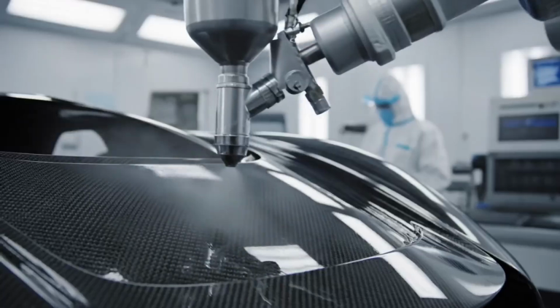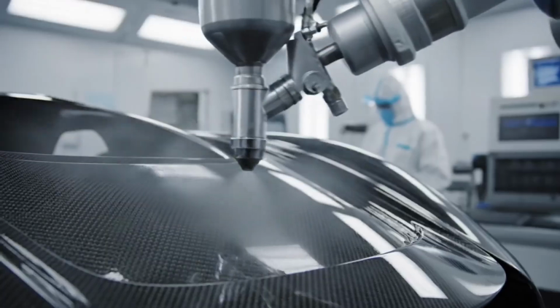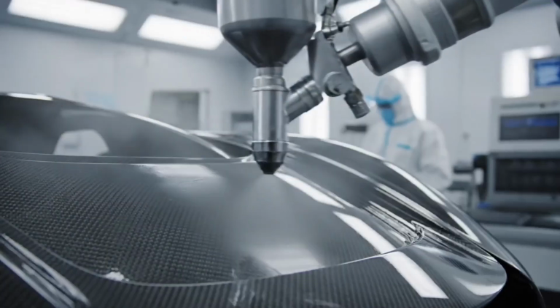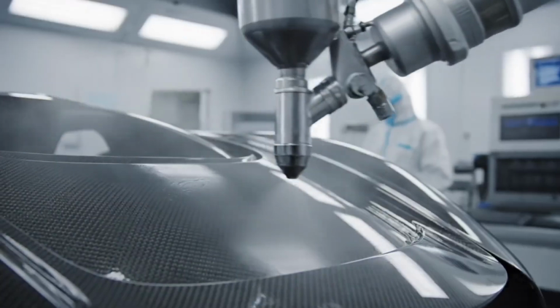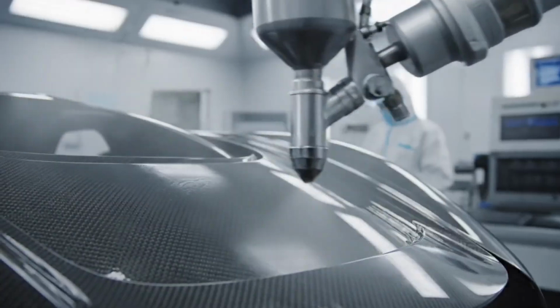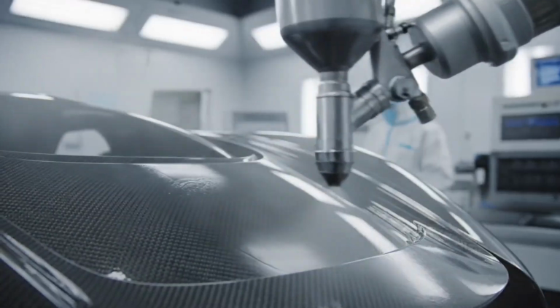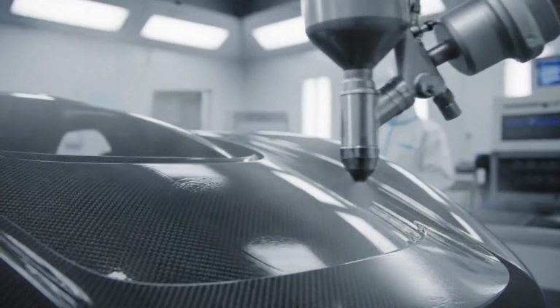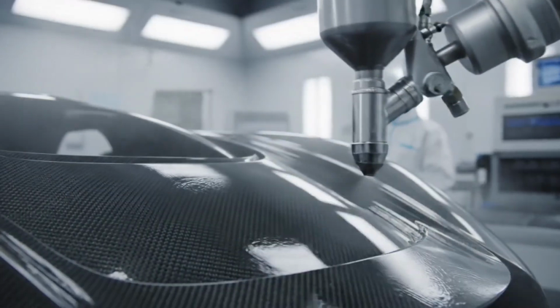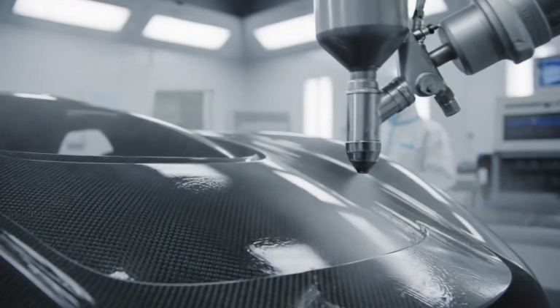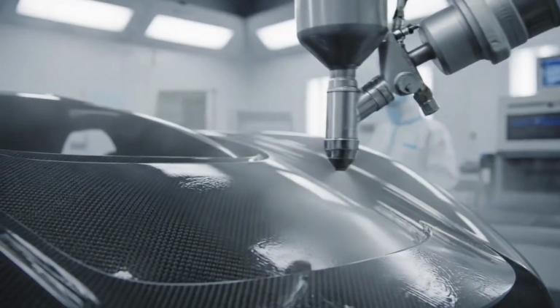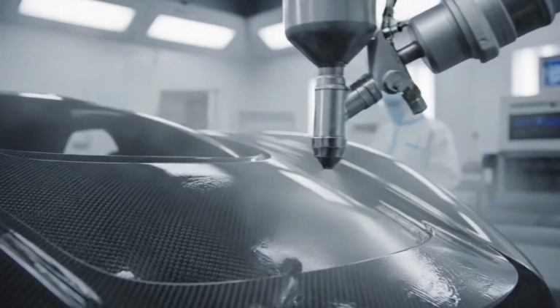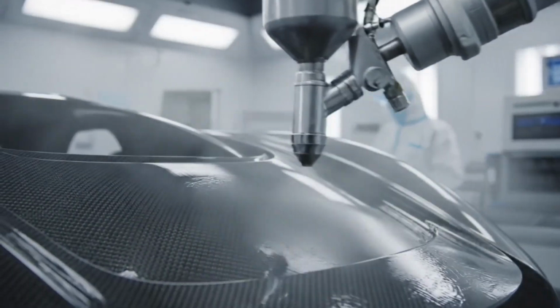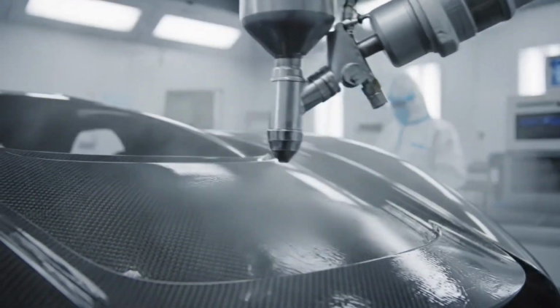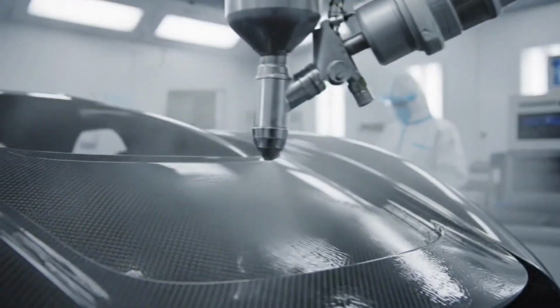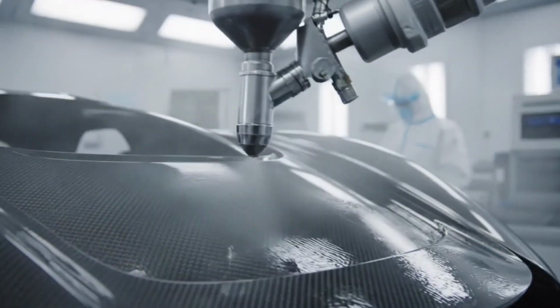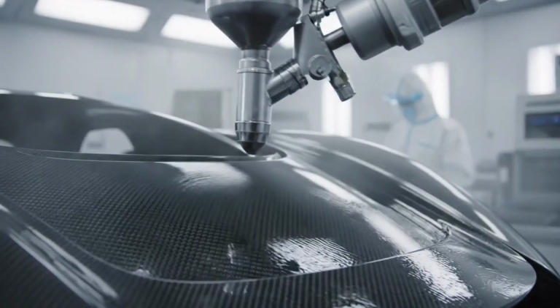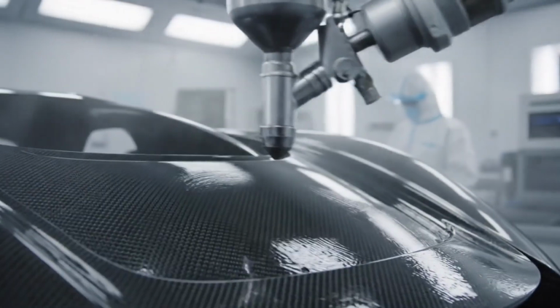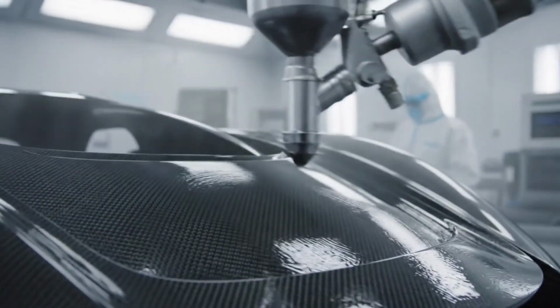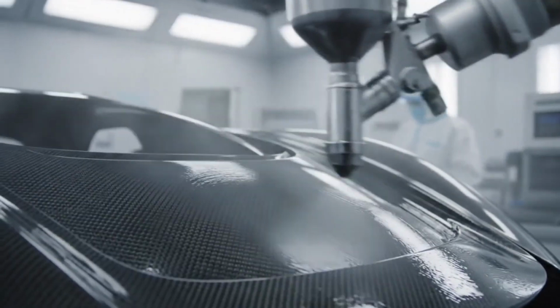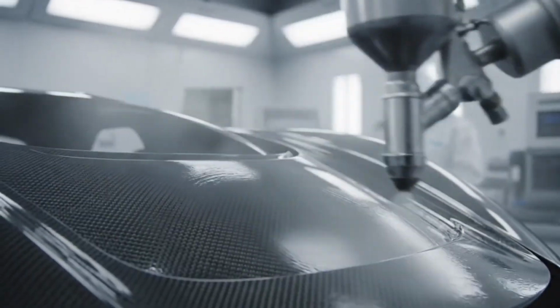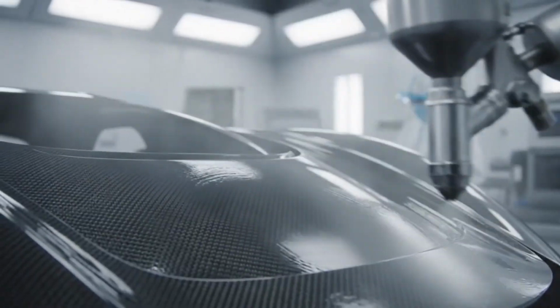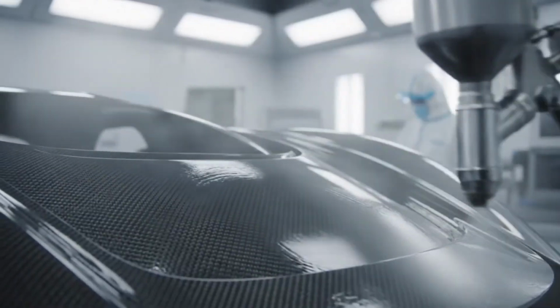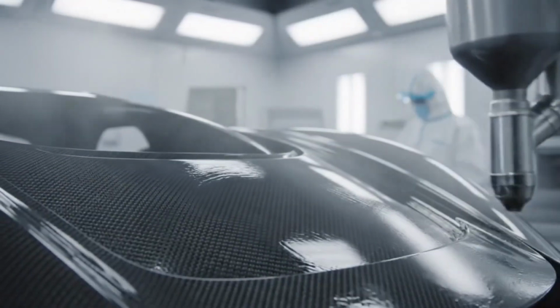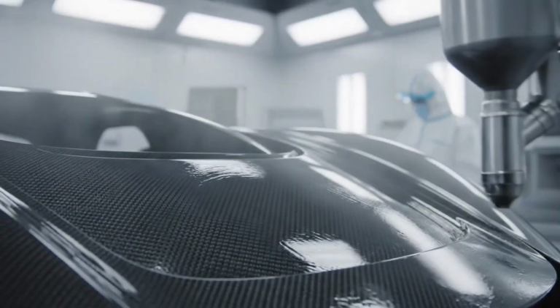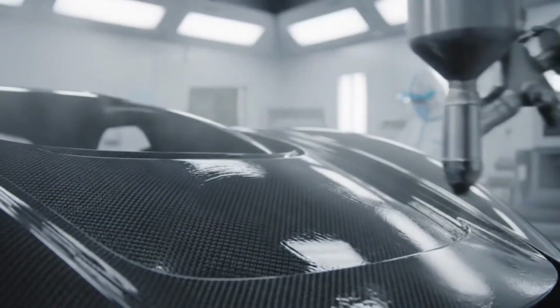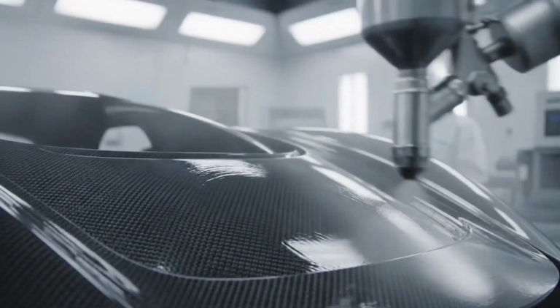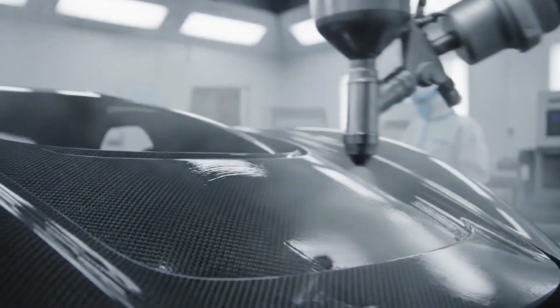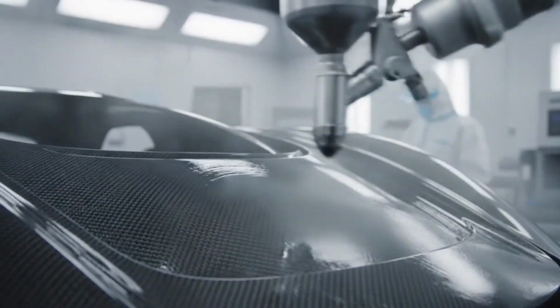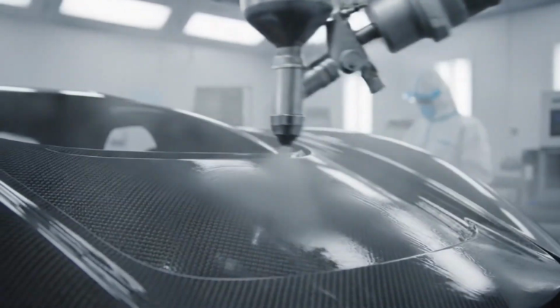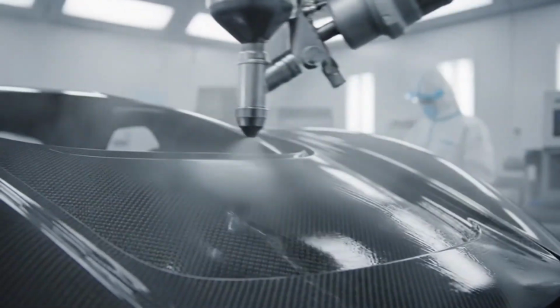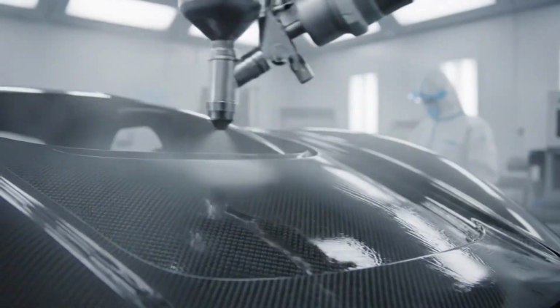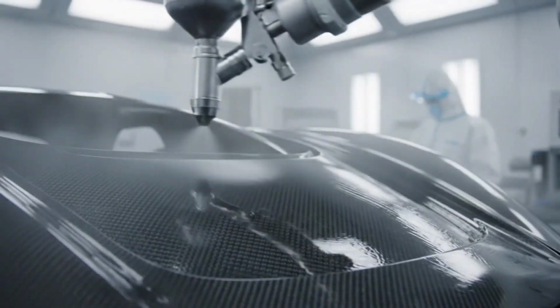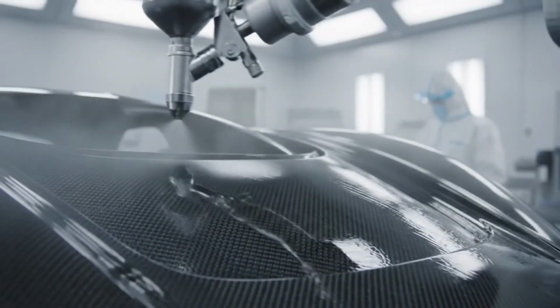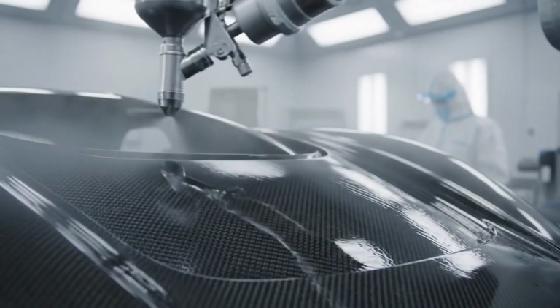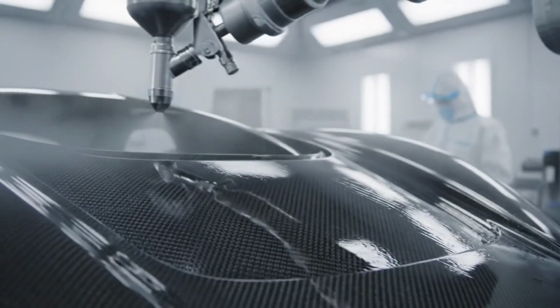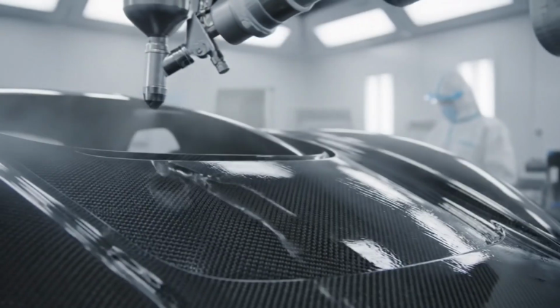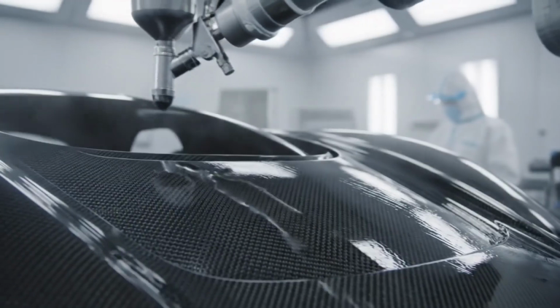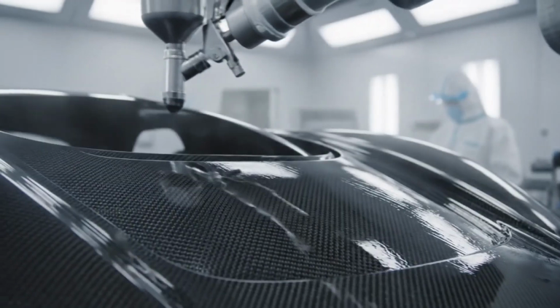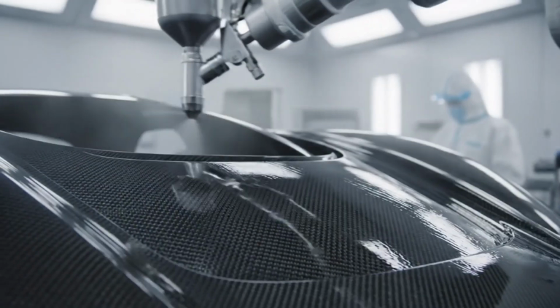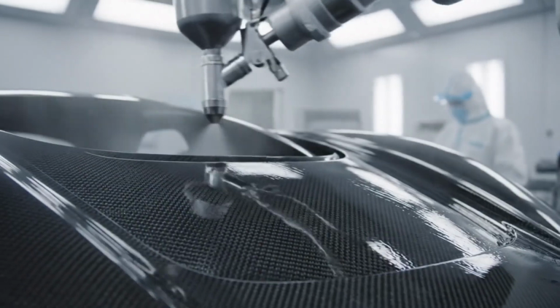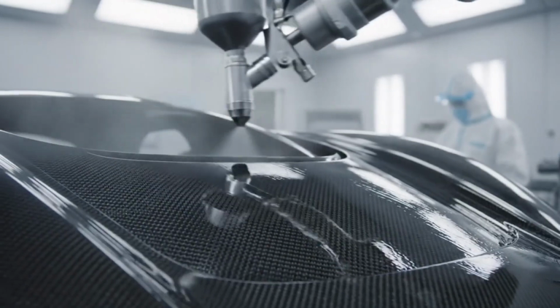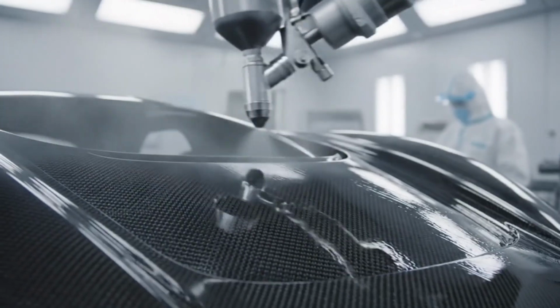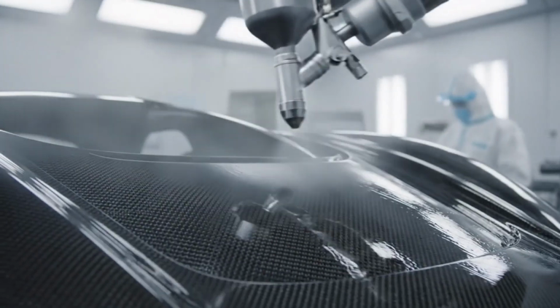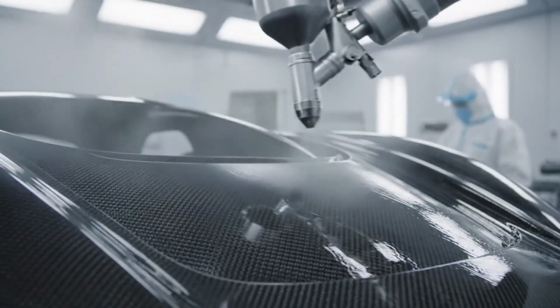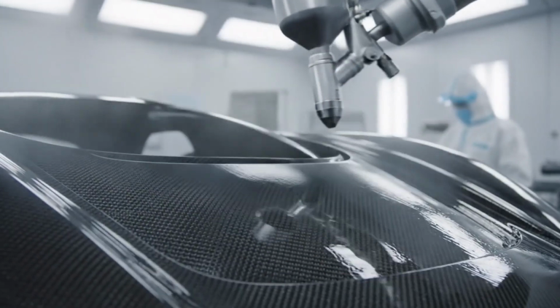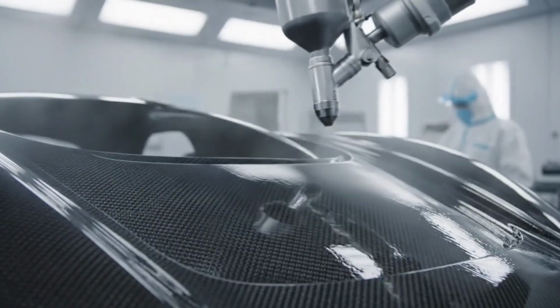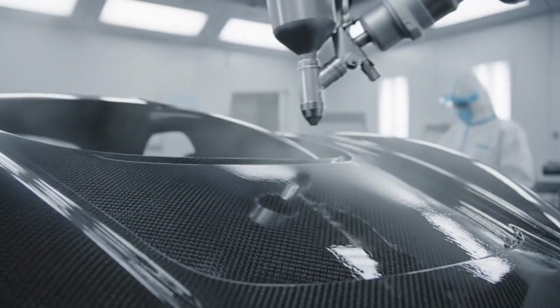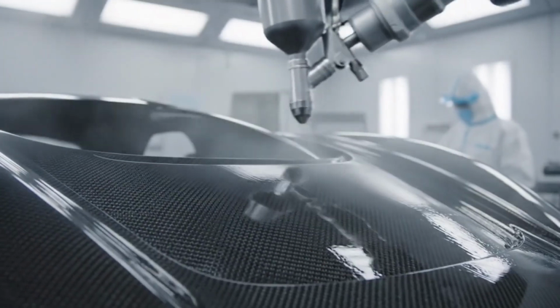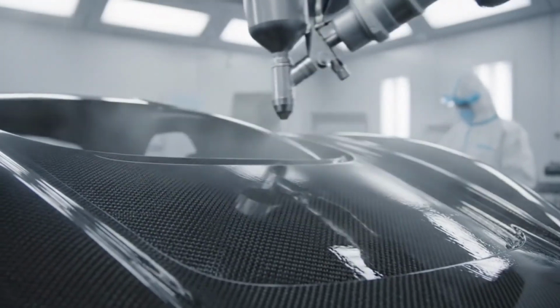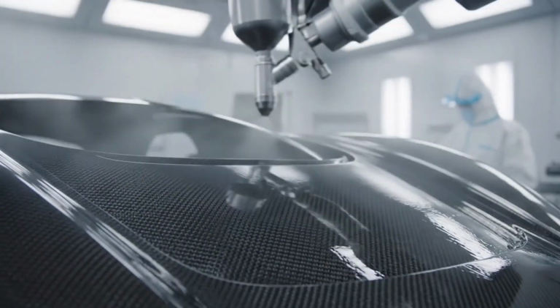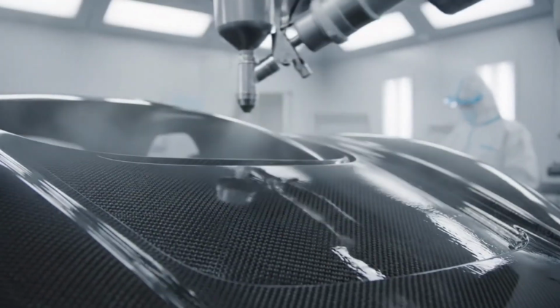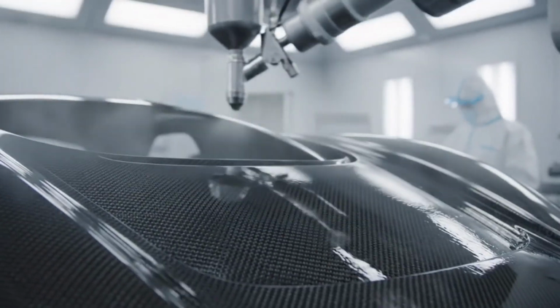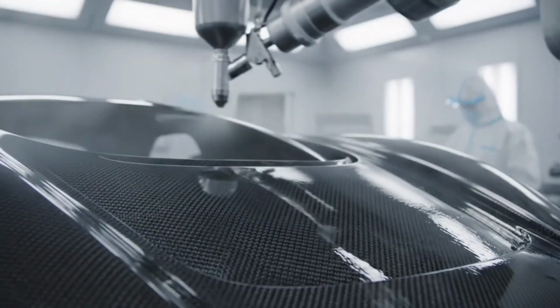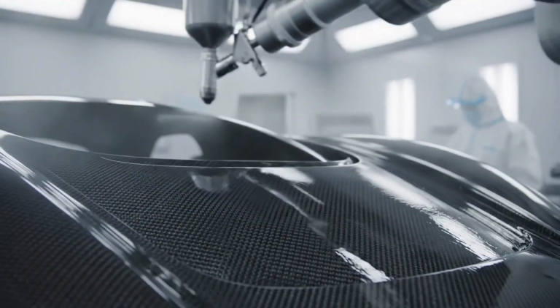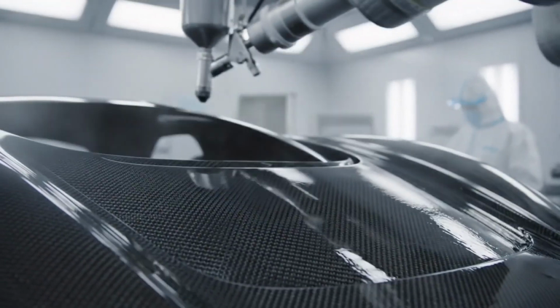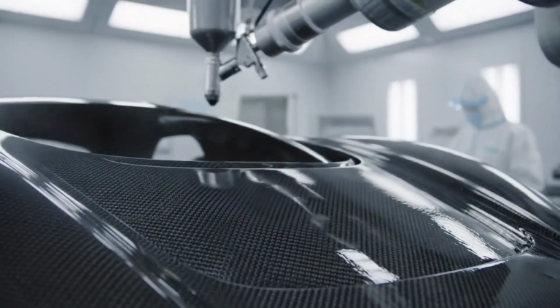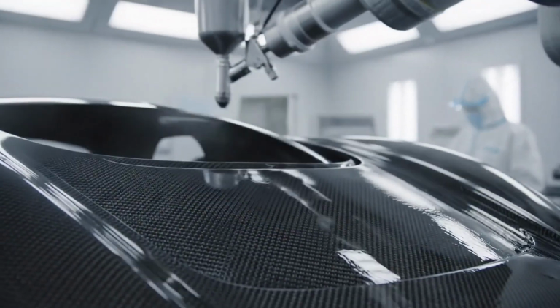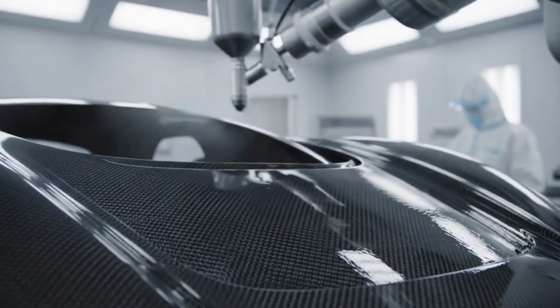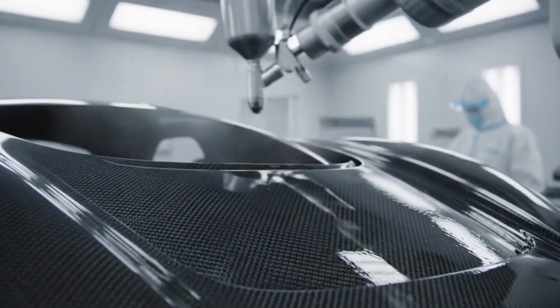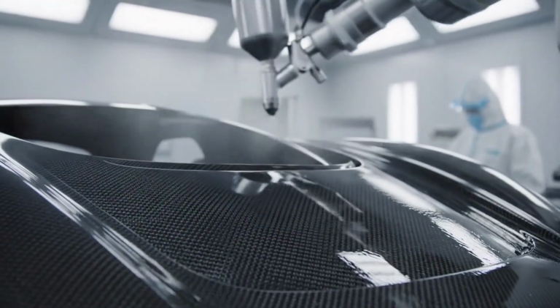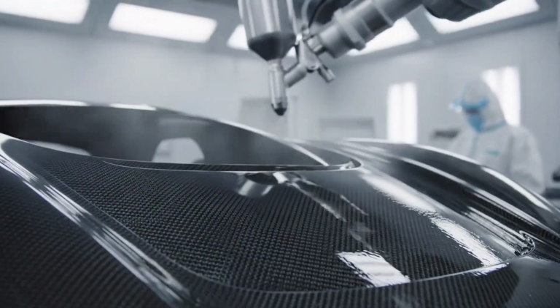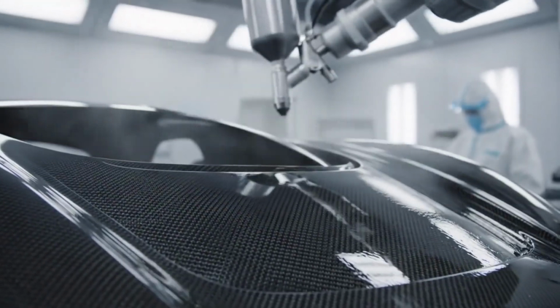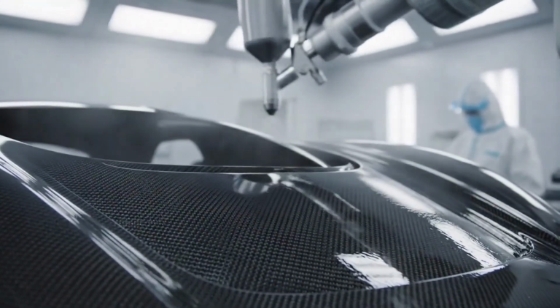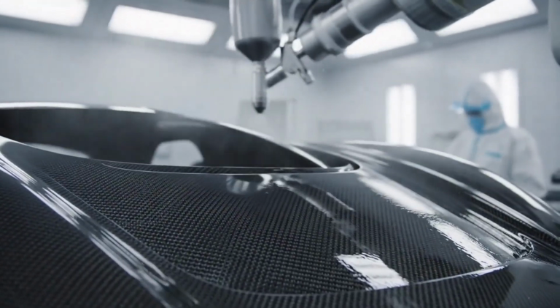Wetting the surface allows the three-dimensional weave to pop, revealing incredible depth and contrast.